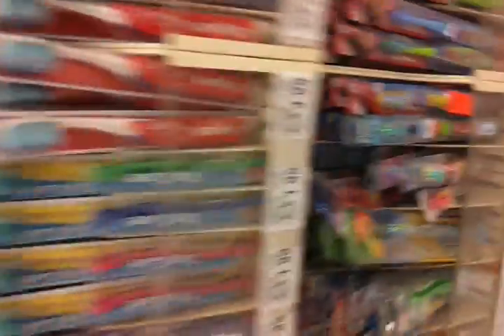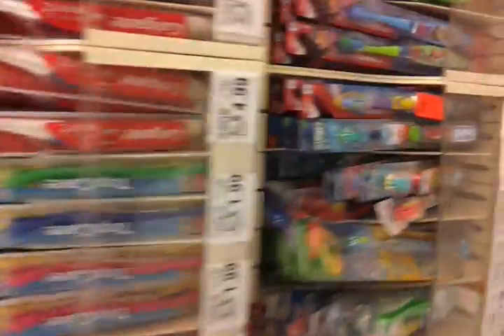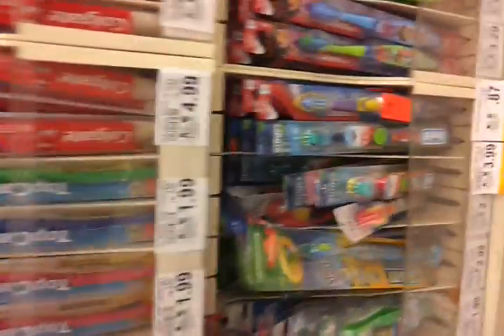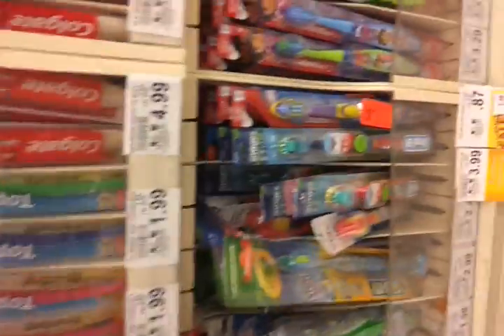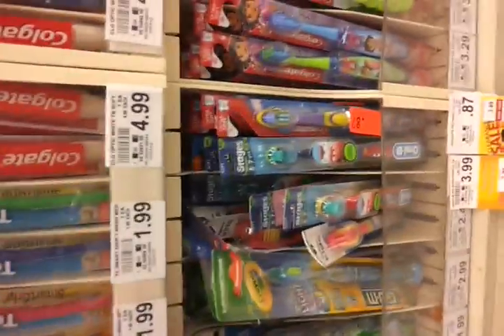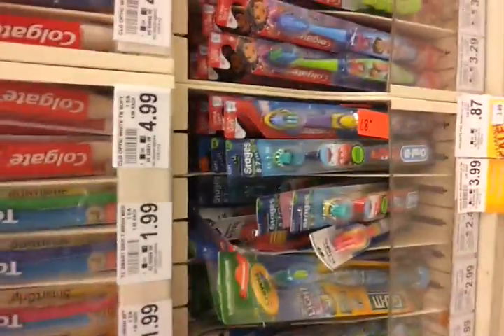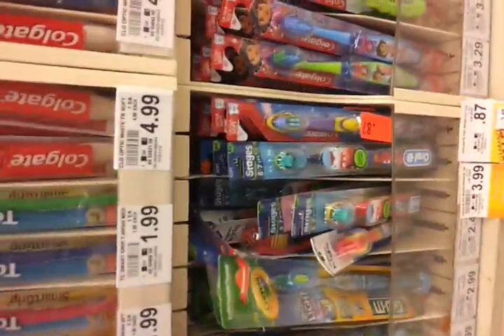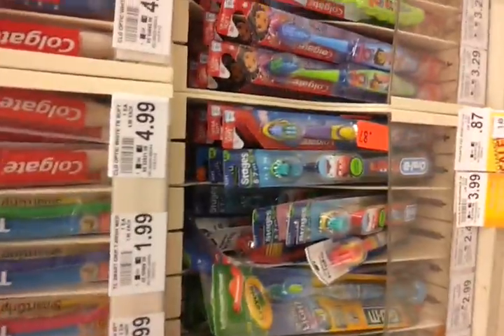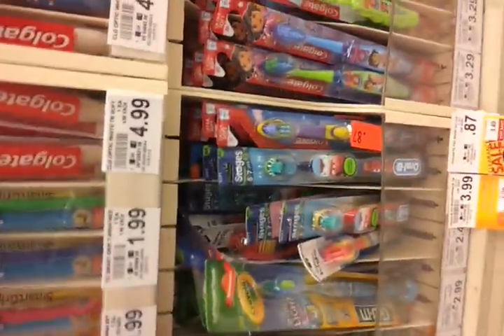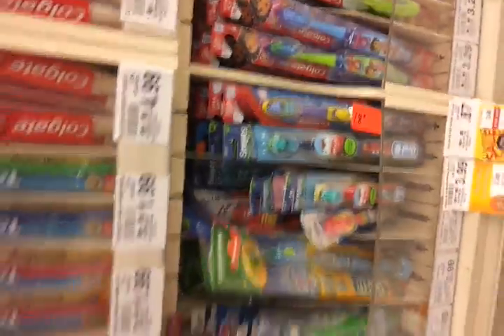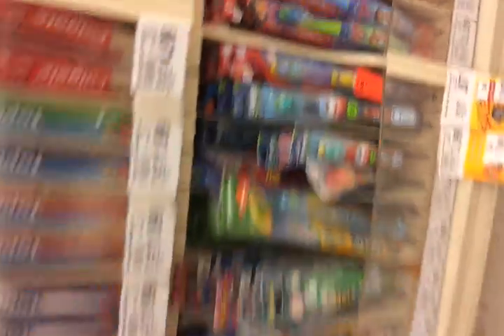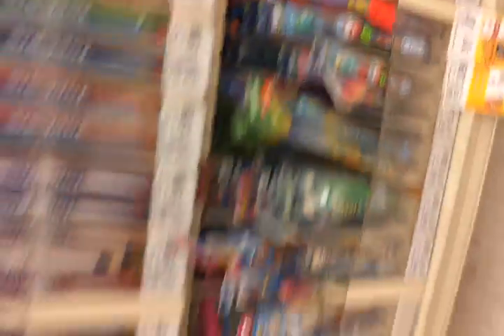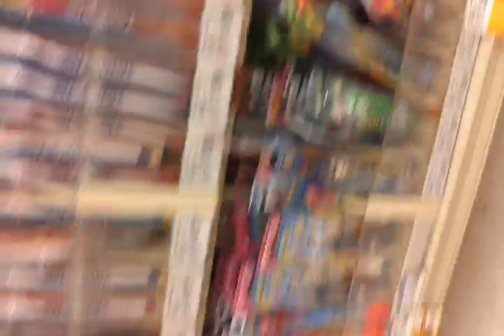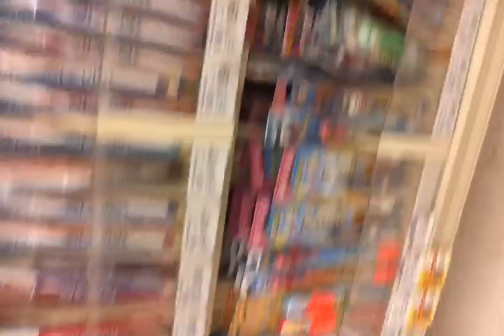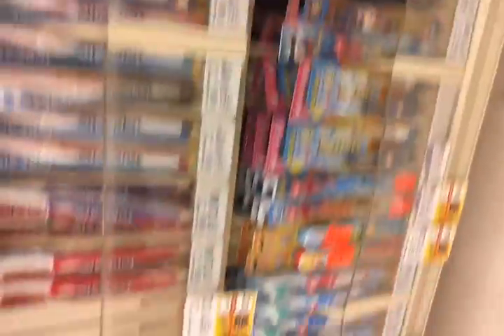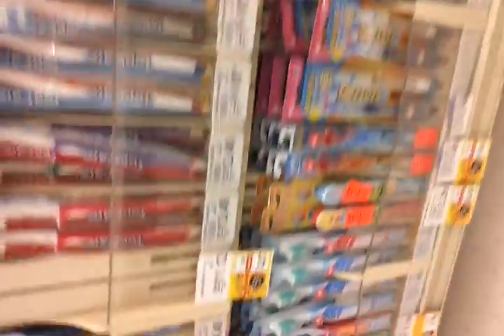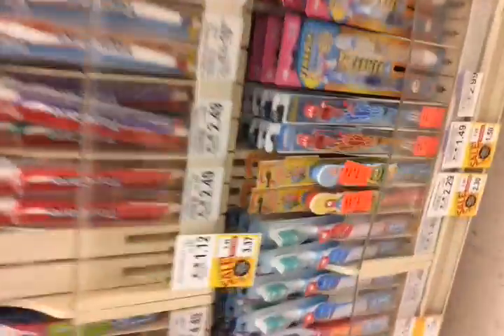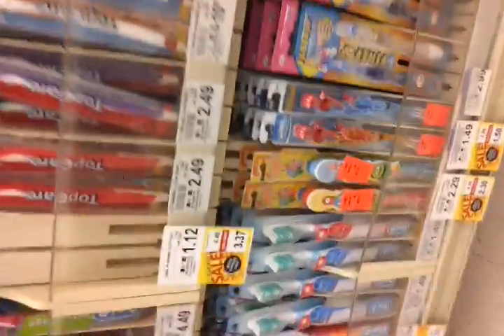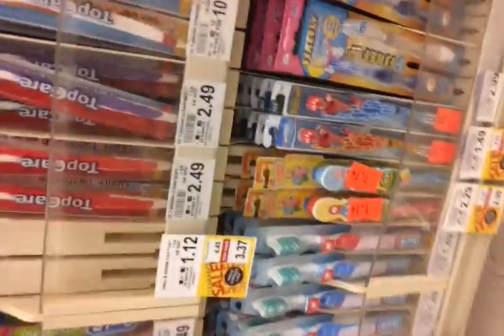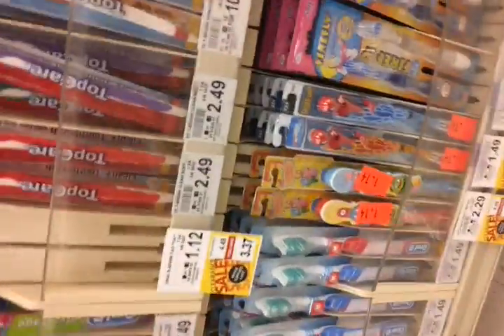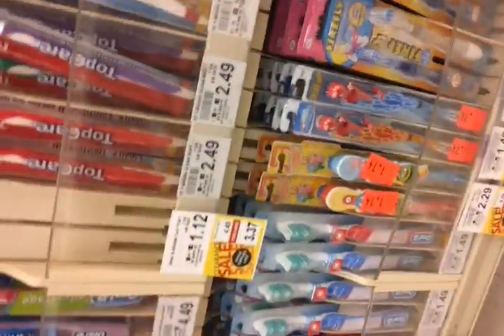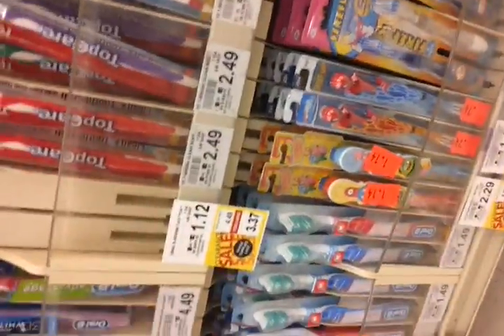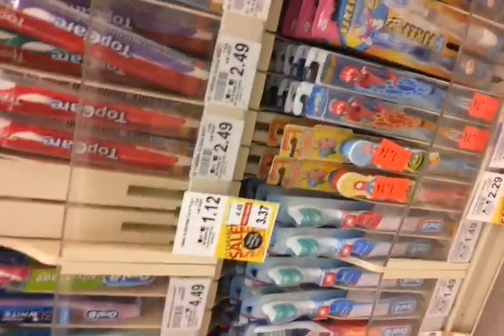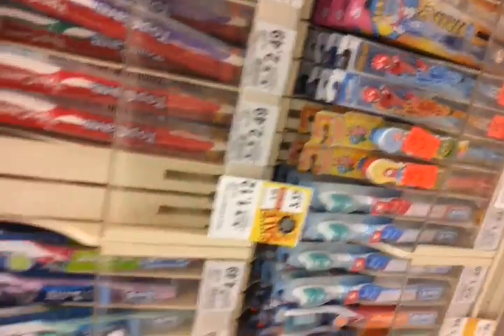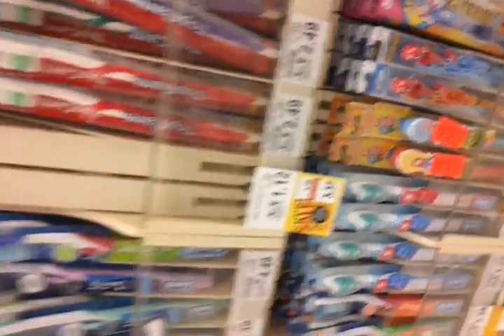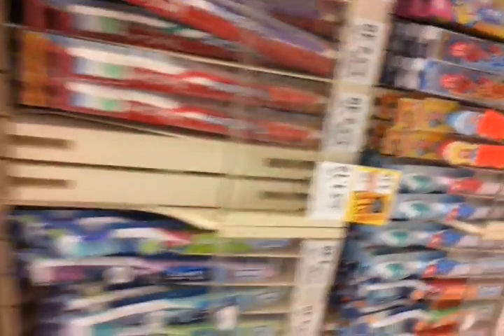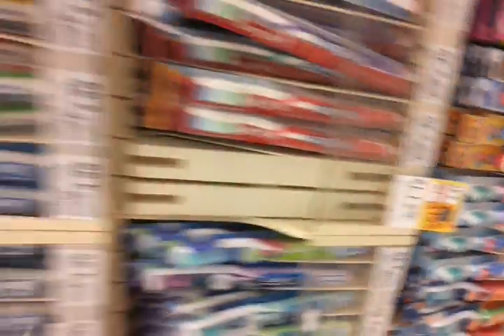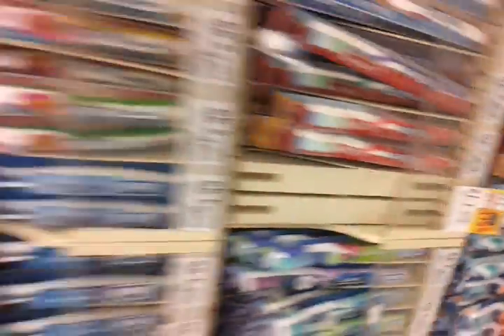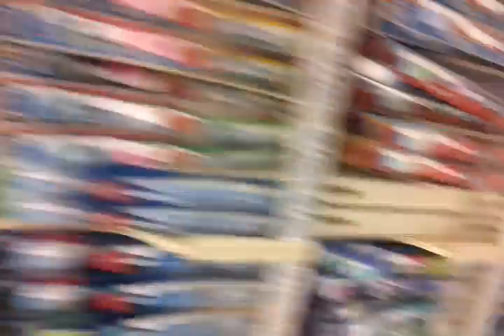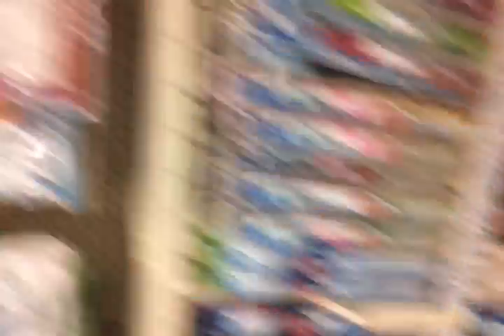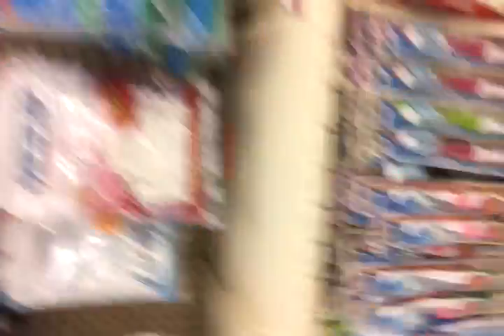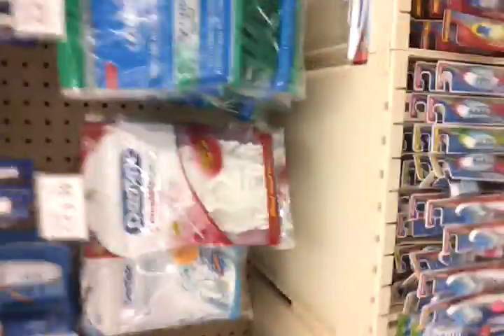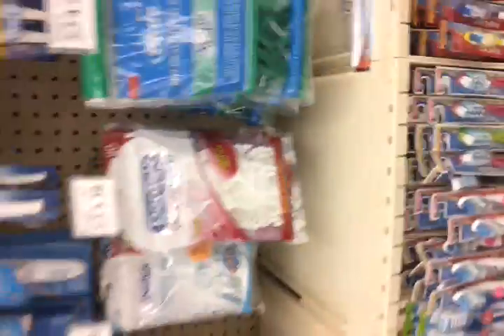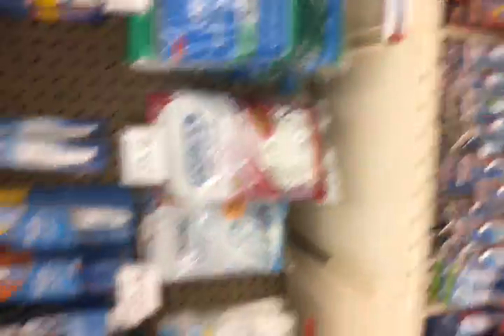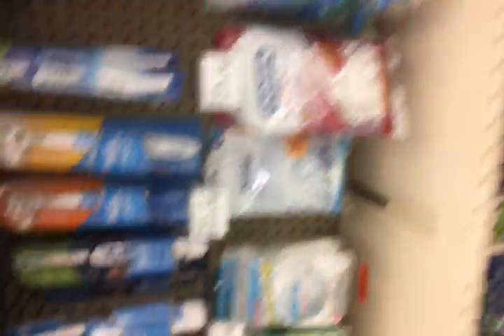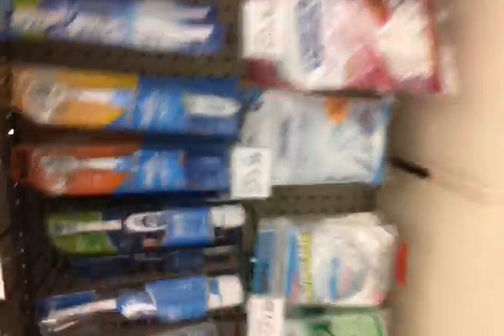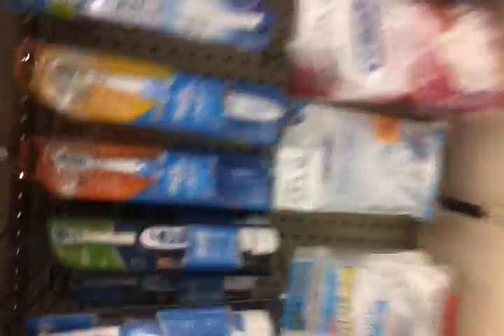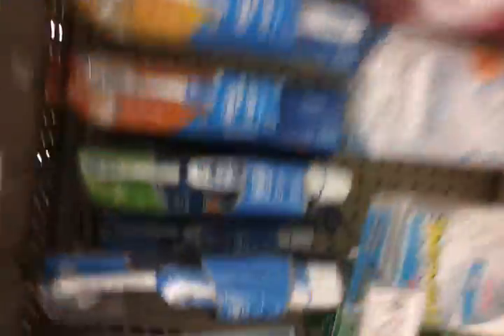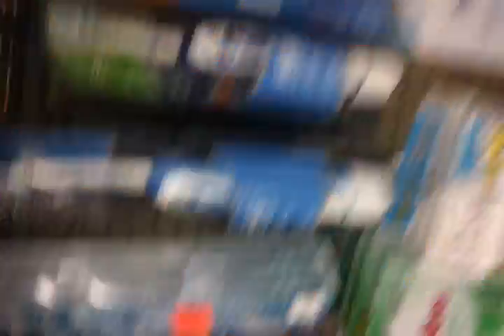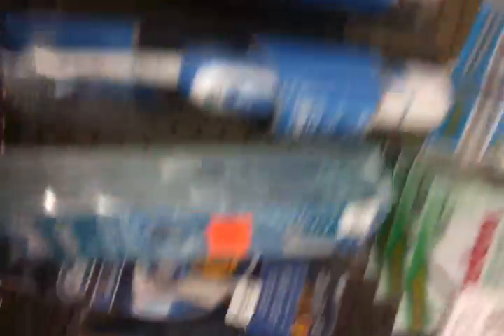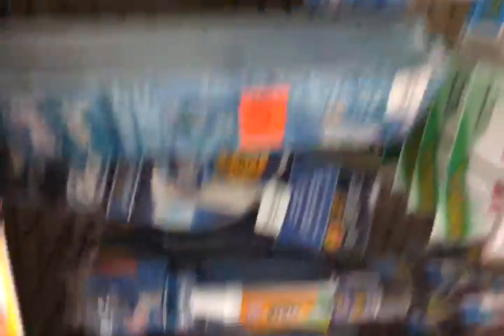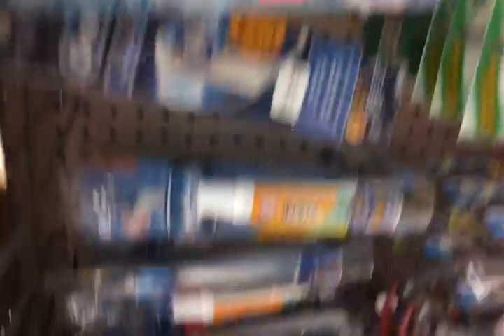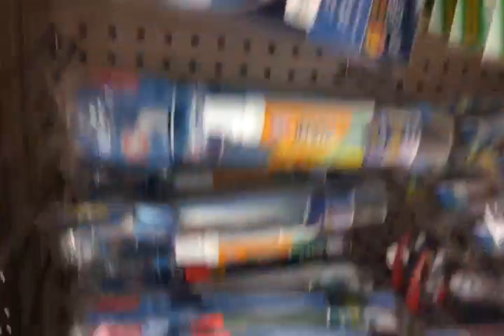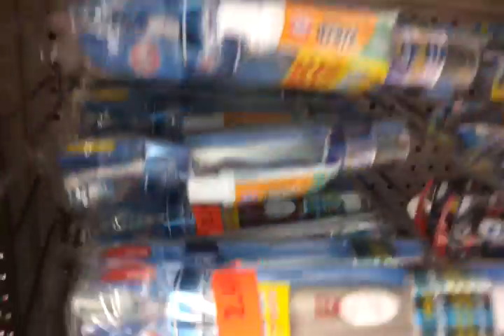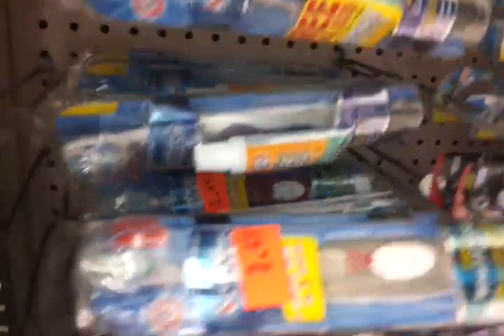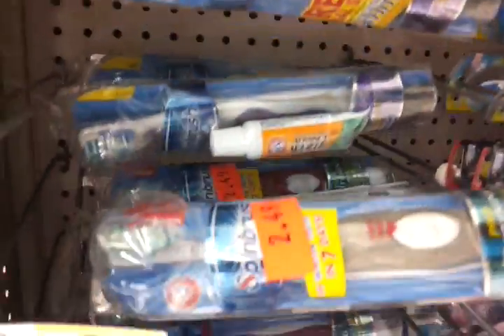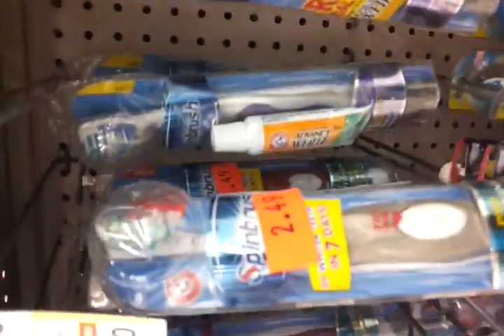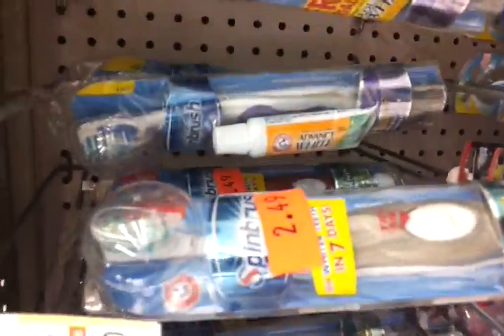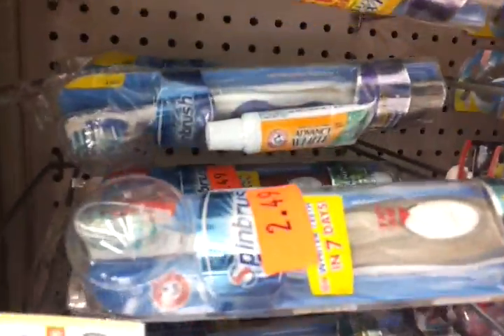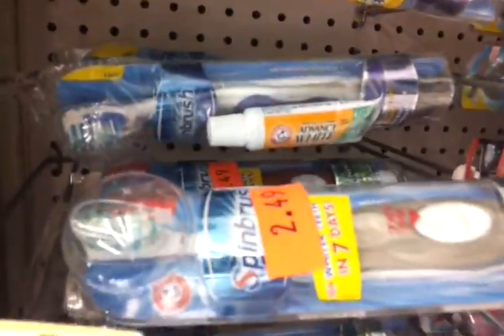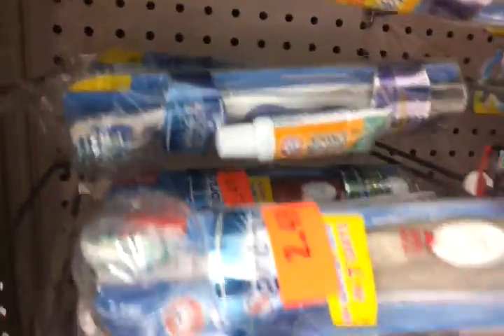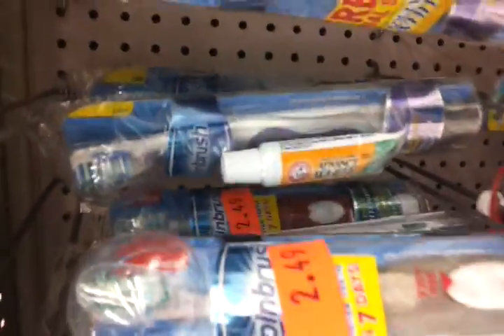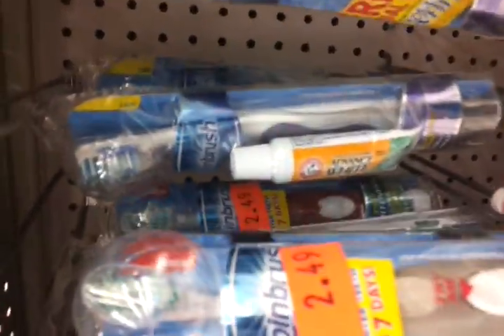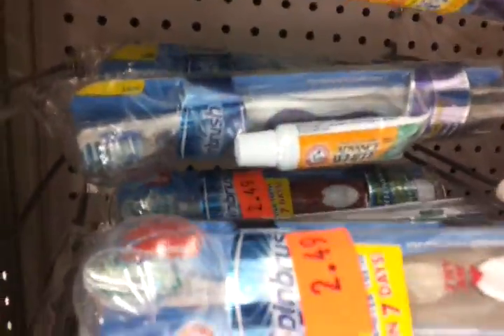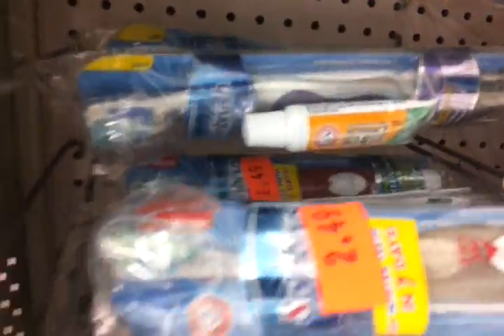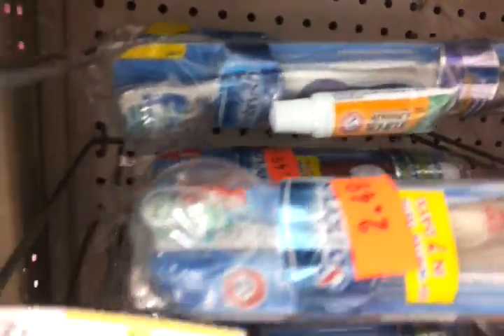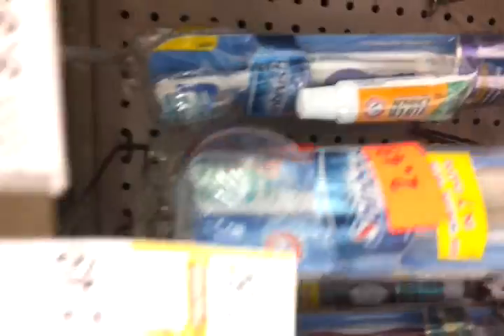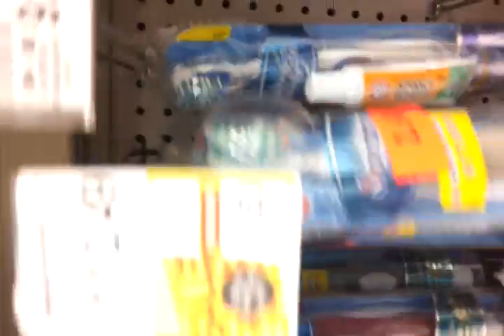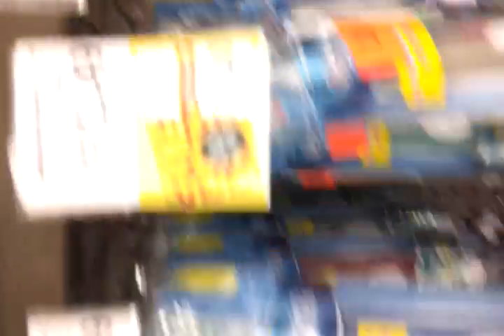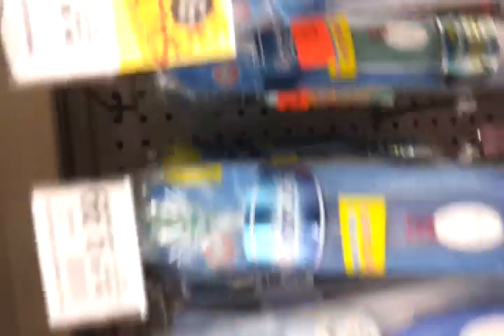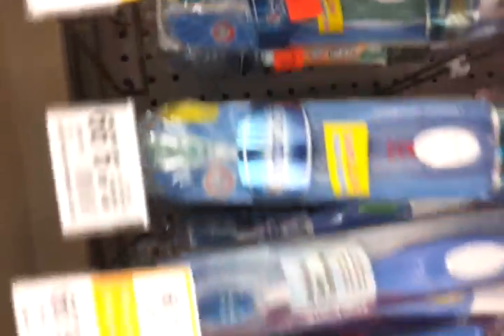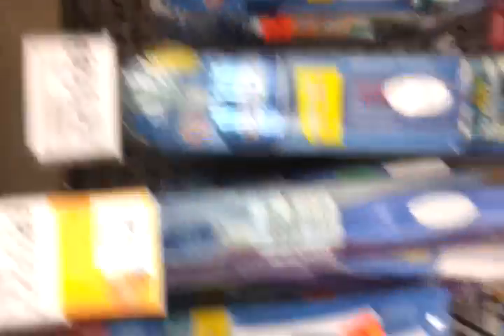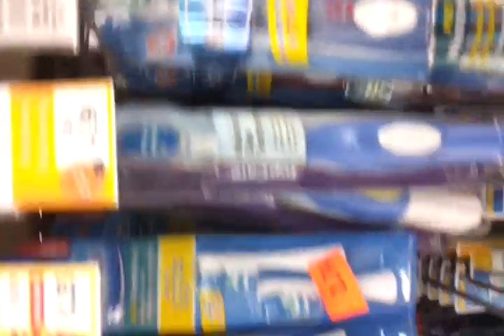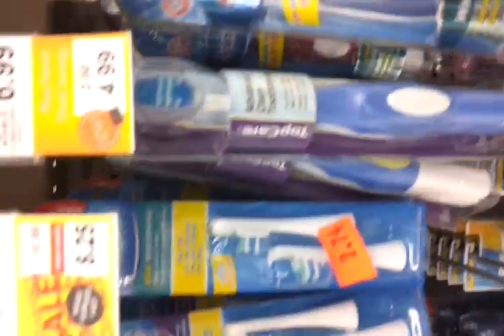There are some more down there — kids' ones too. Okay, here's the spin brushes. Look at that, $2.49 for the spin brushes.